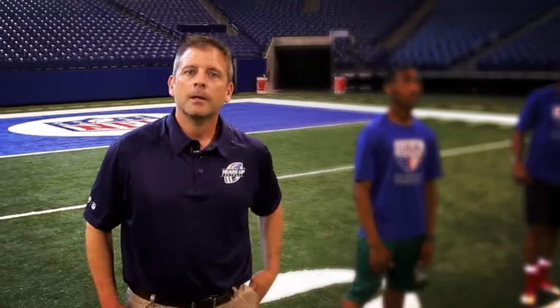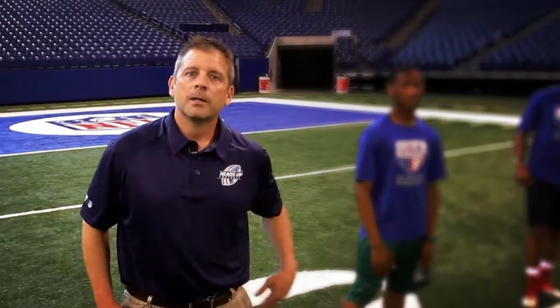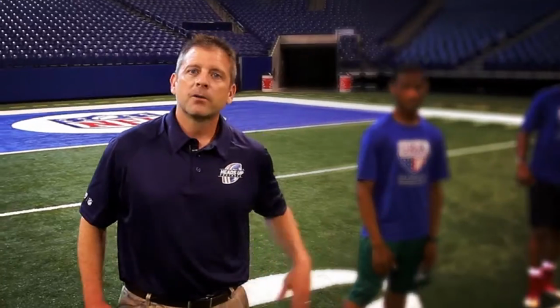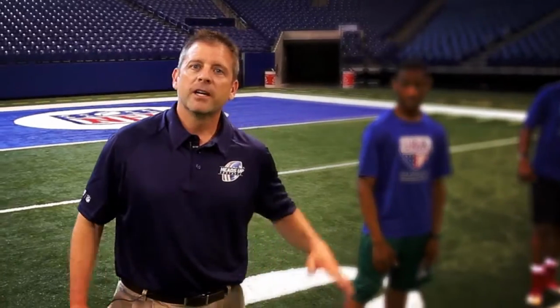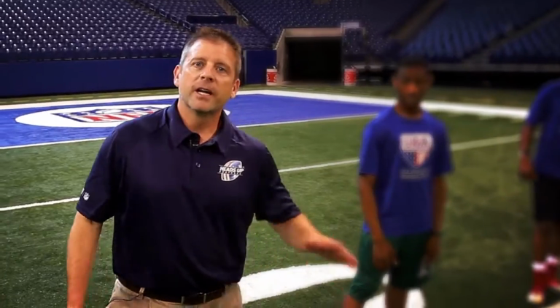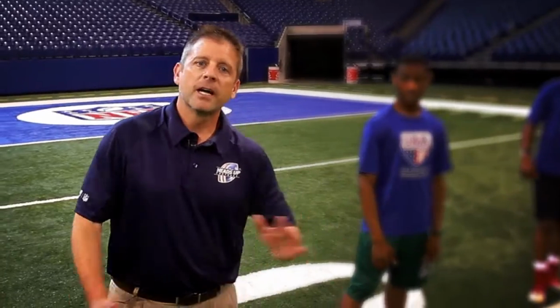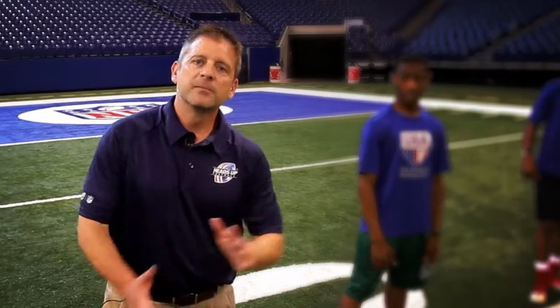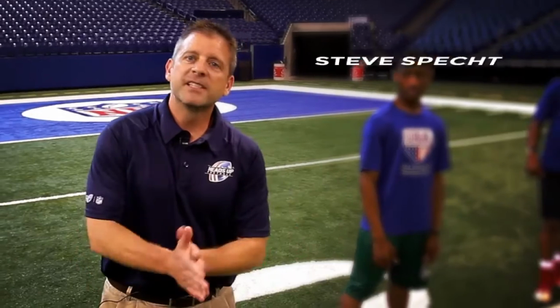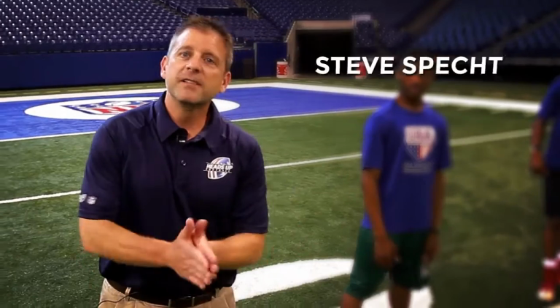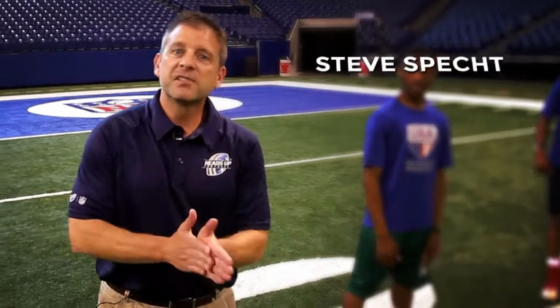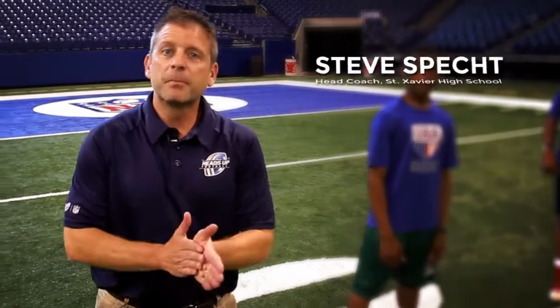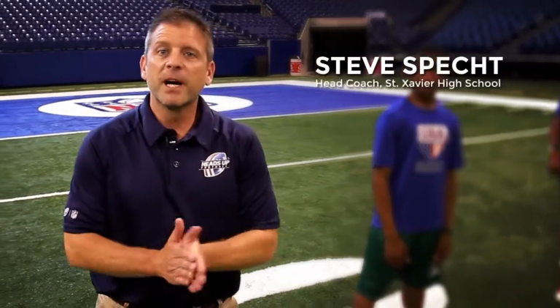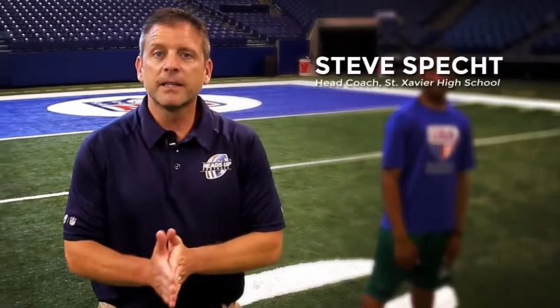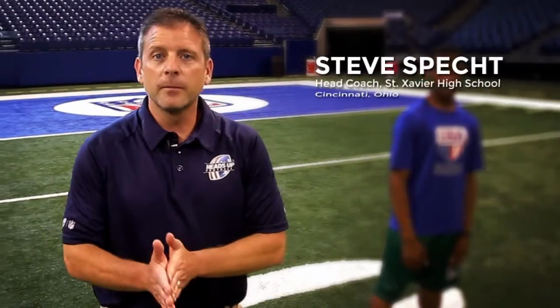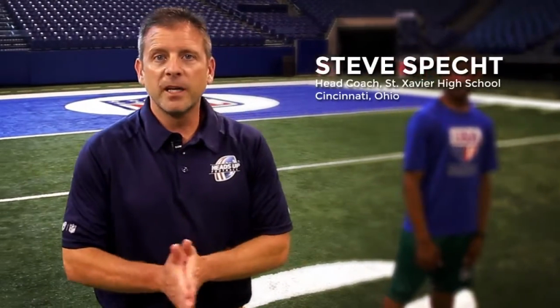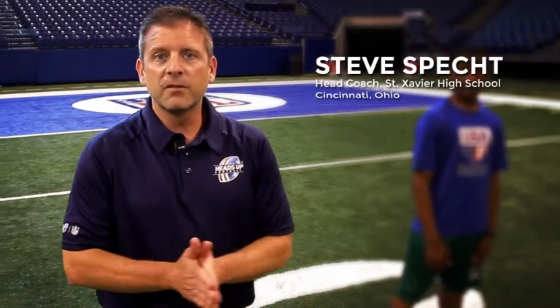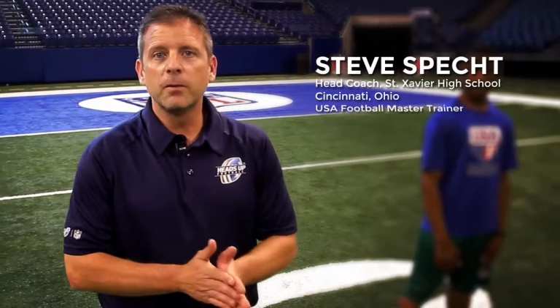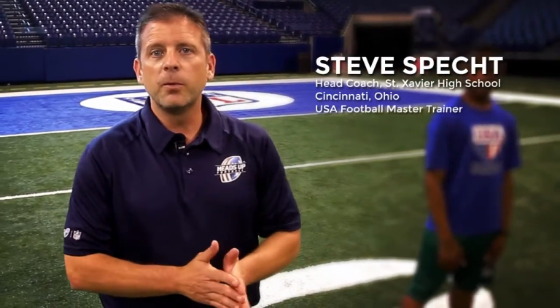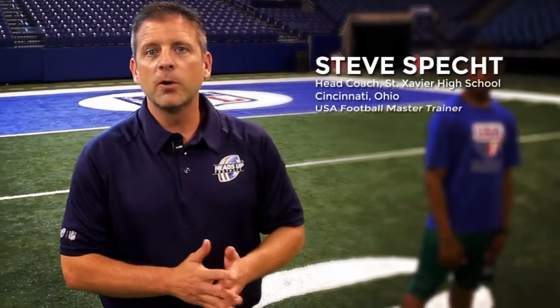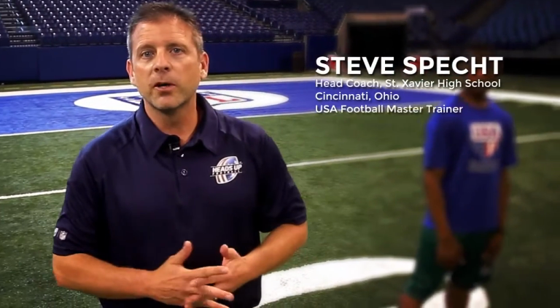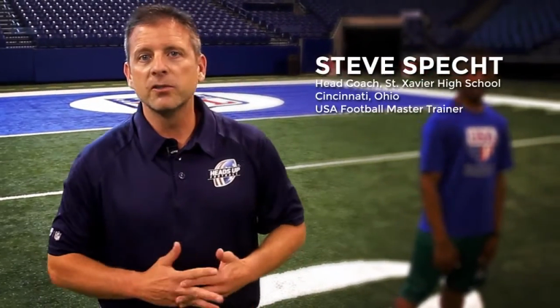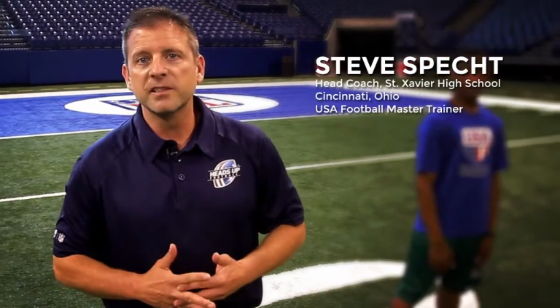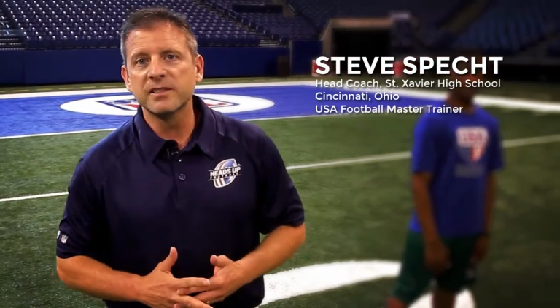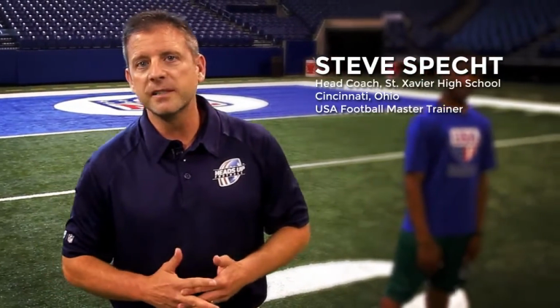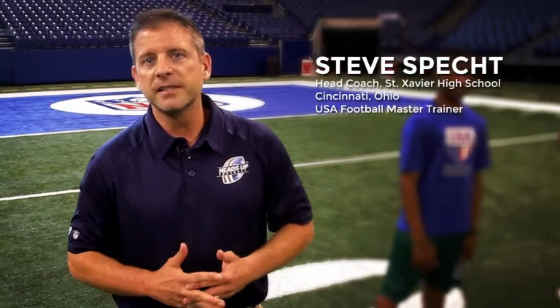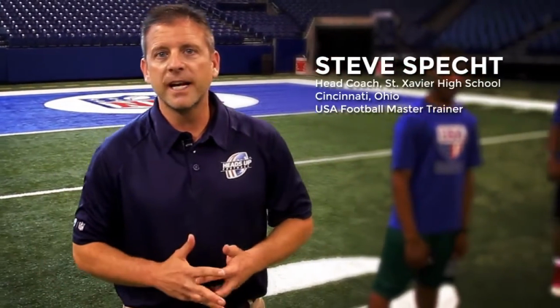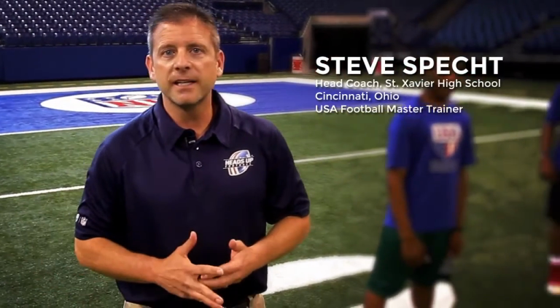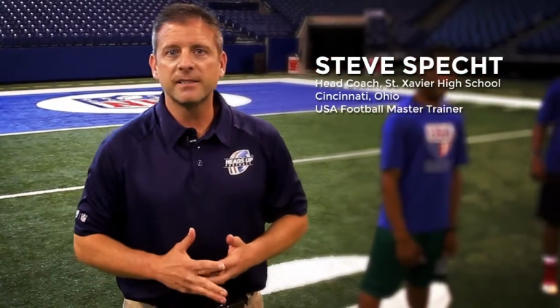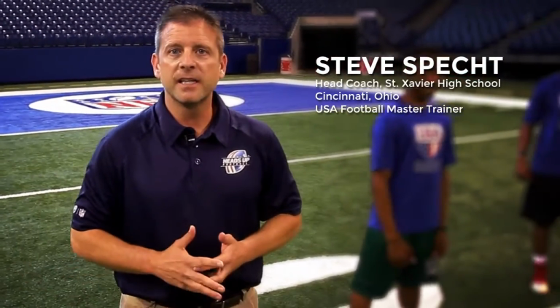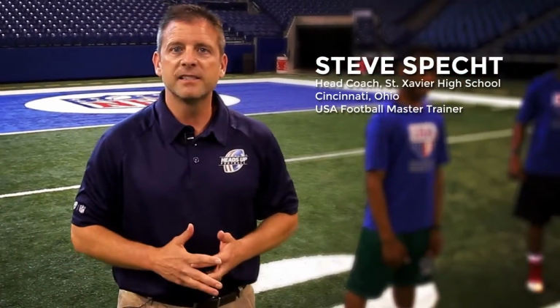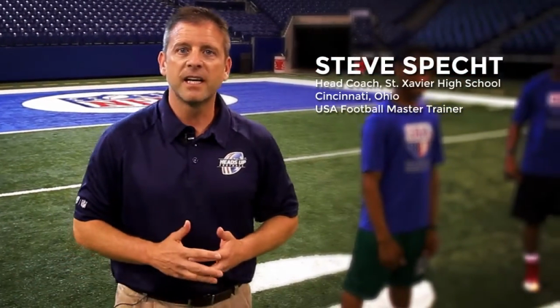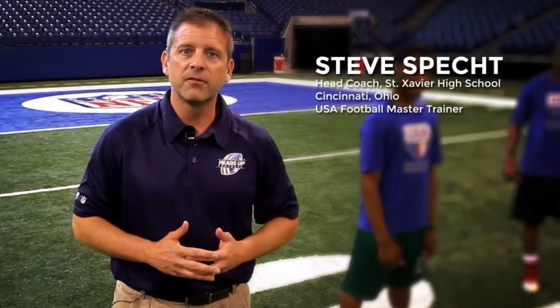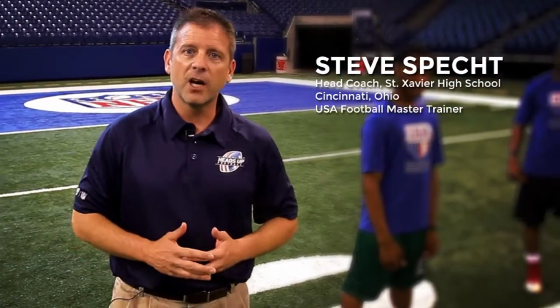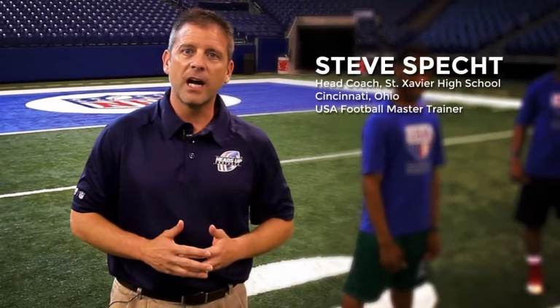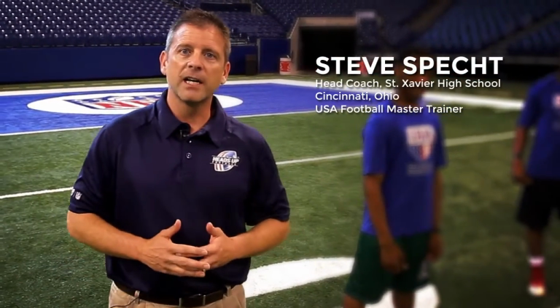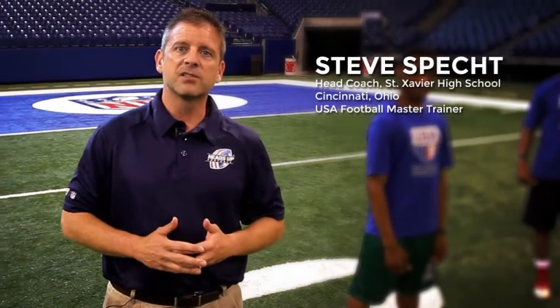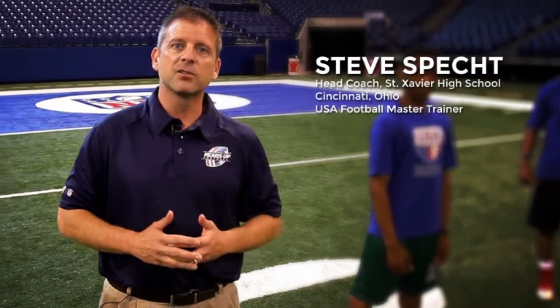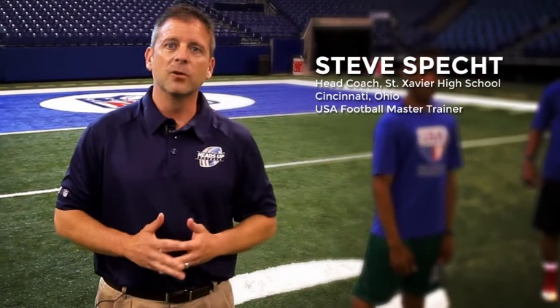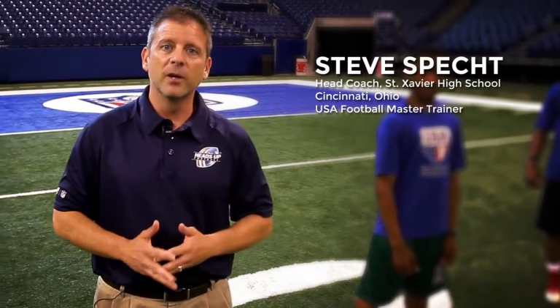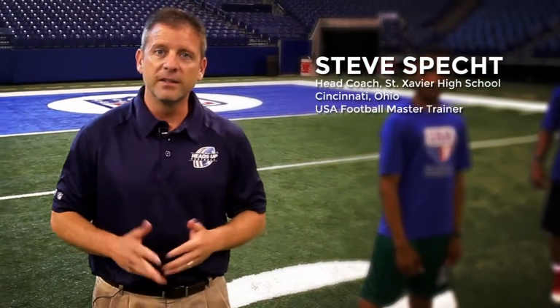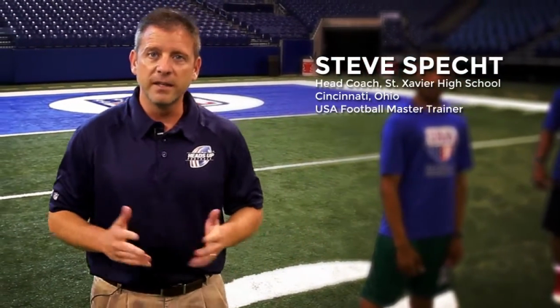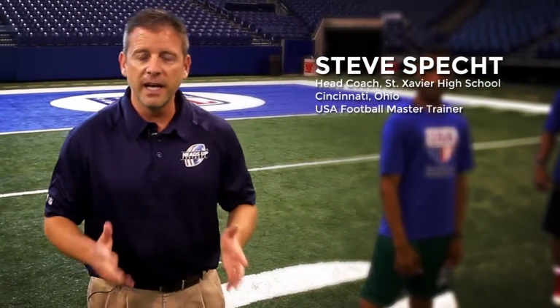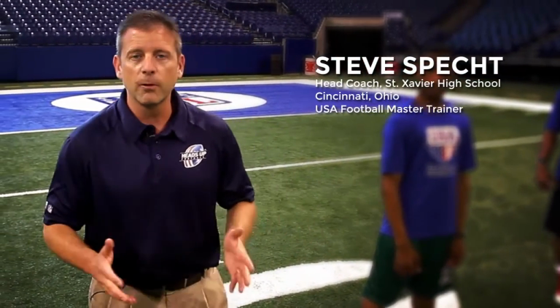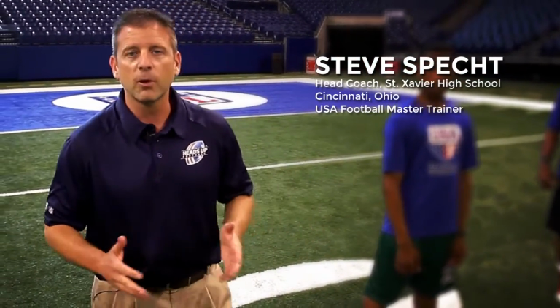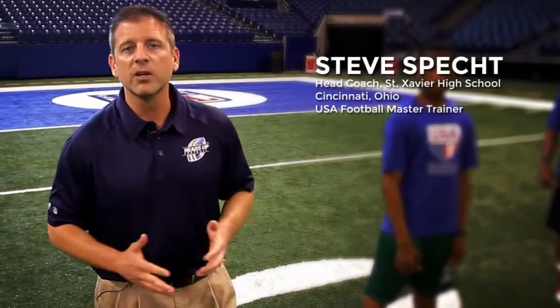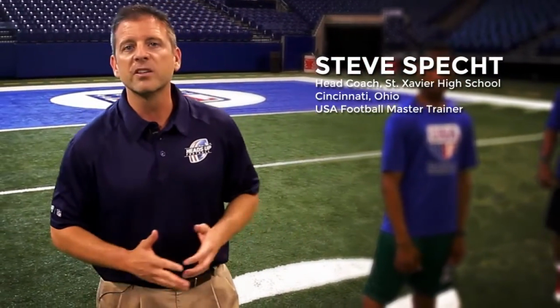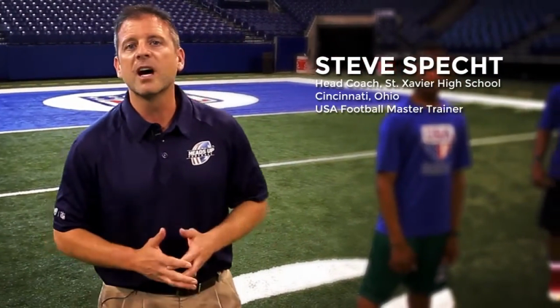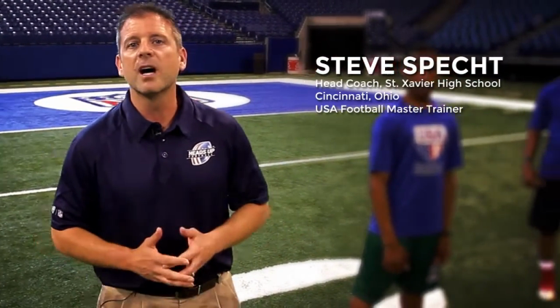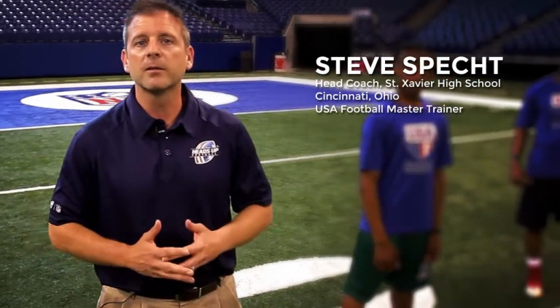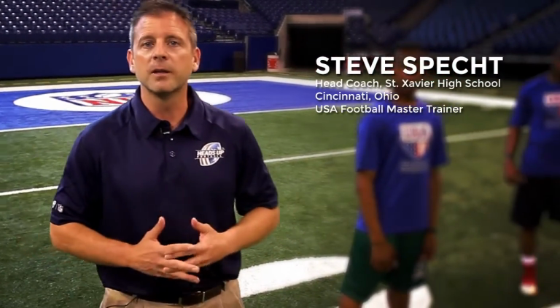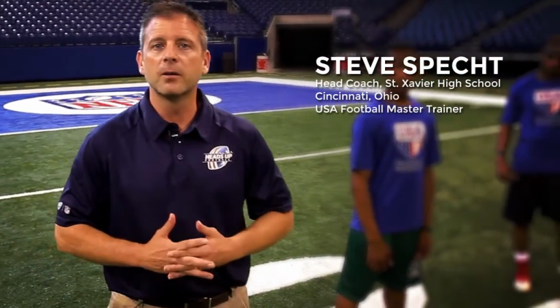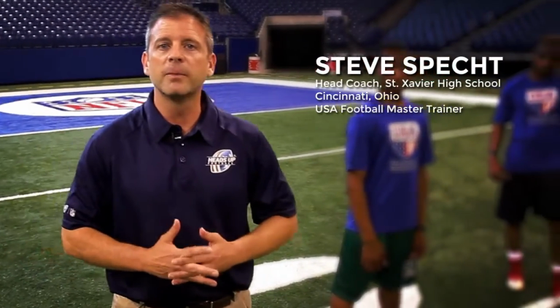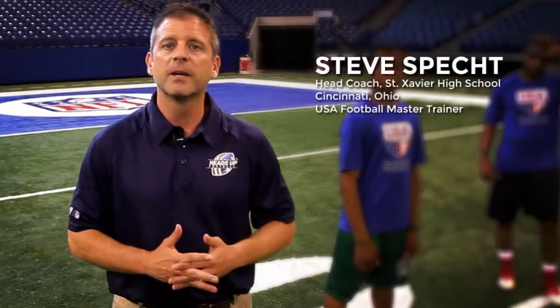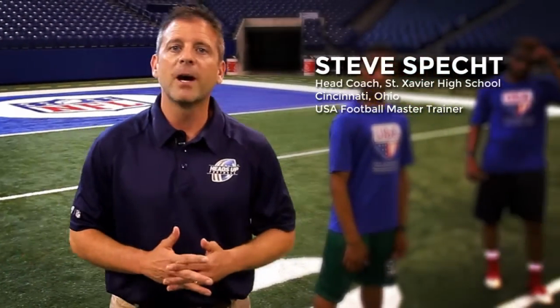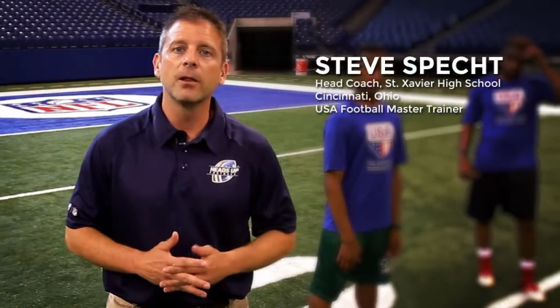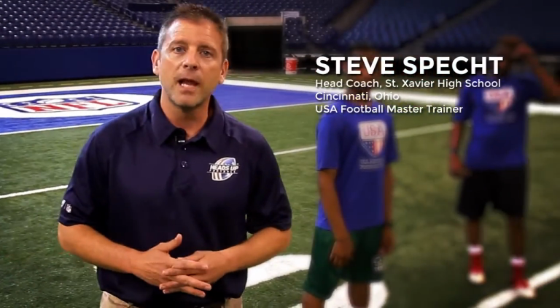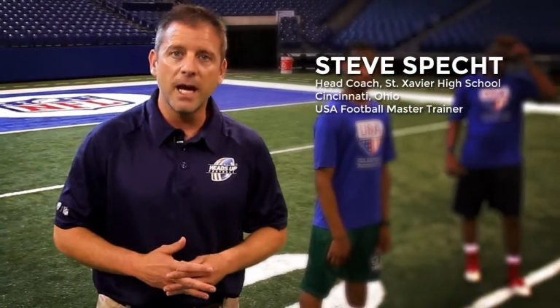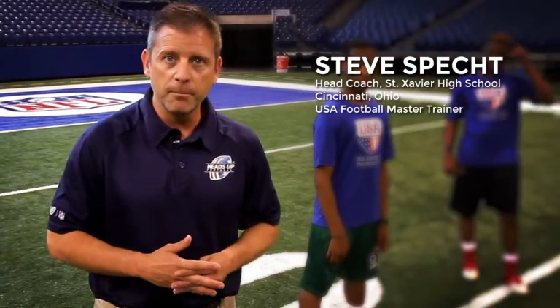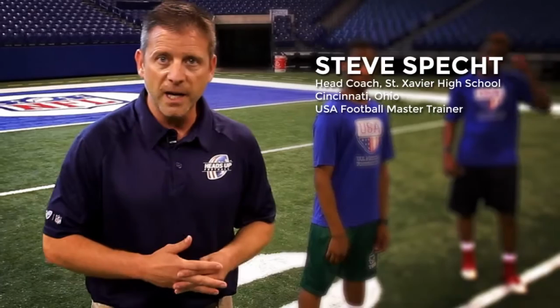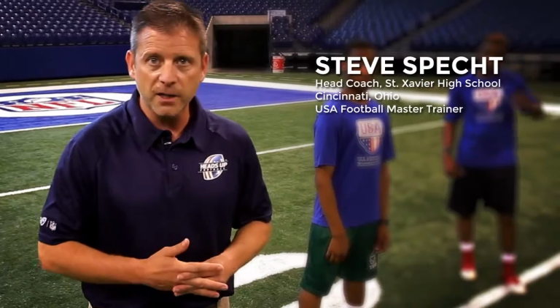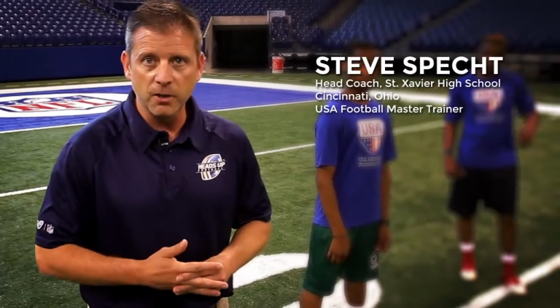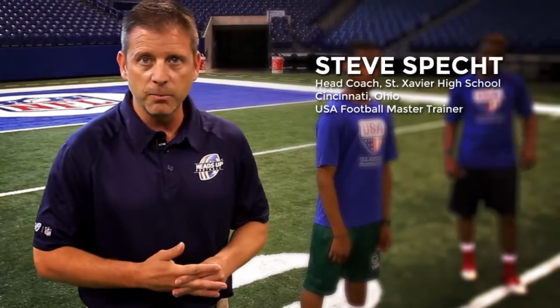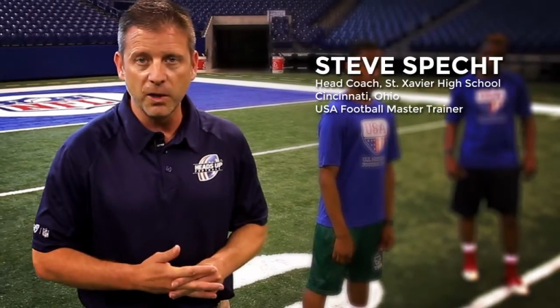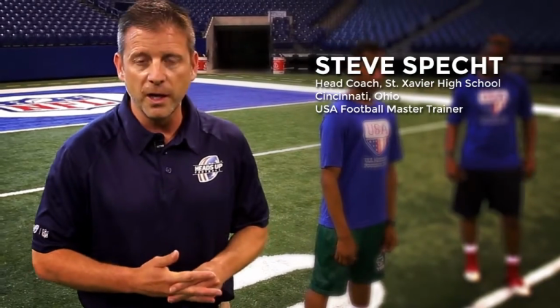Hi, I'm Steve Specht. I'm the Head Football Coach at Cincinnati St. Xavier High School, and today we're going to talk a little bit about linebacker play.